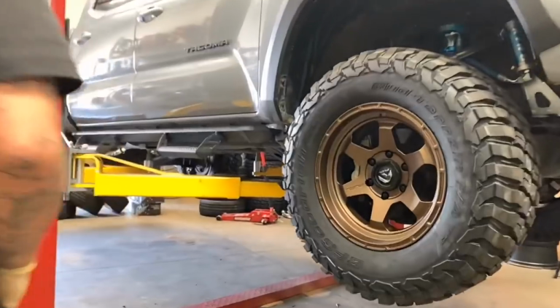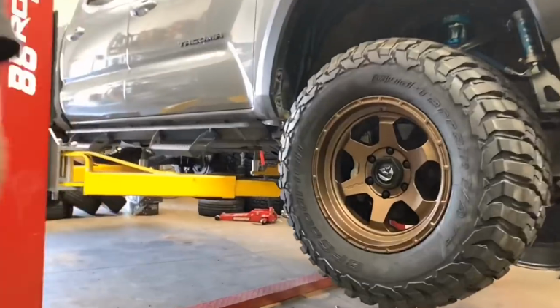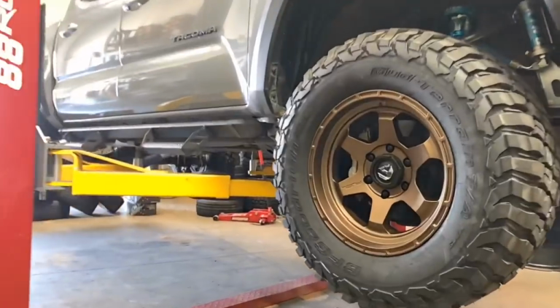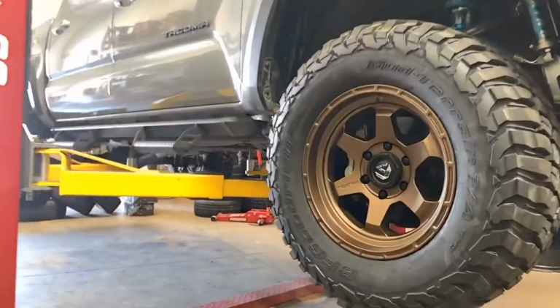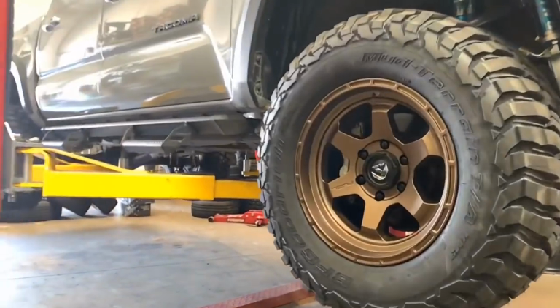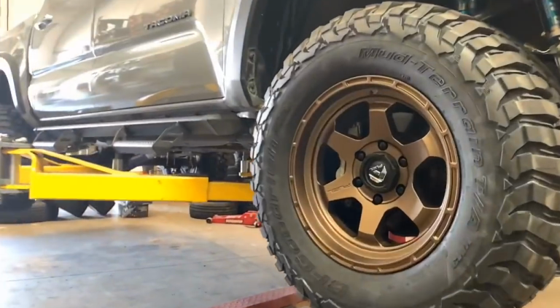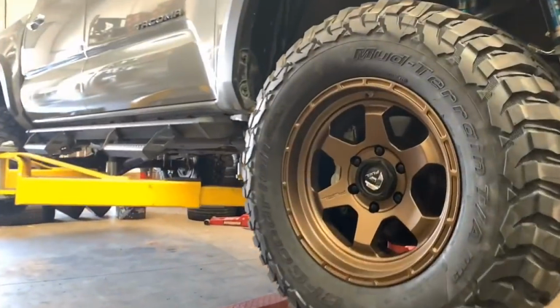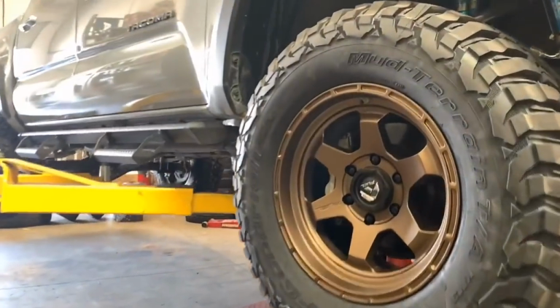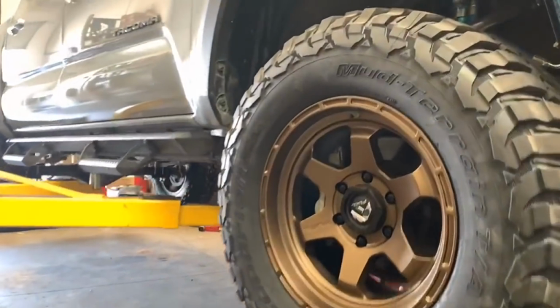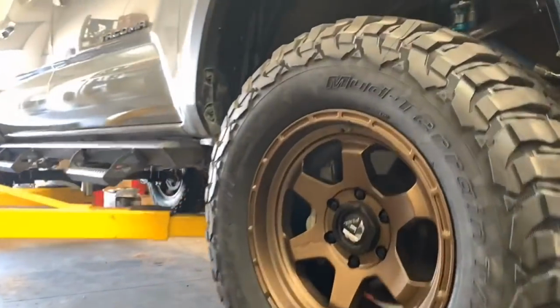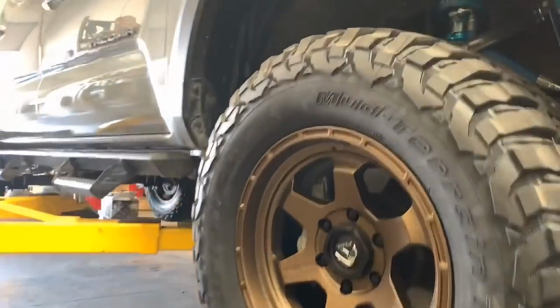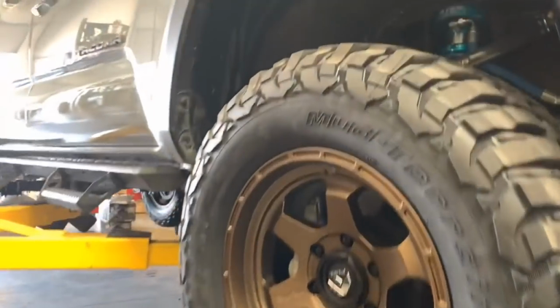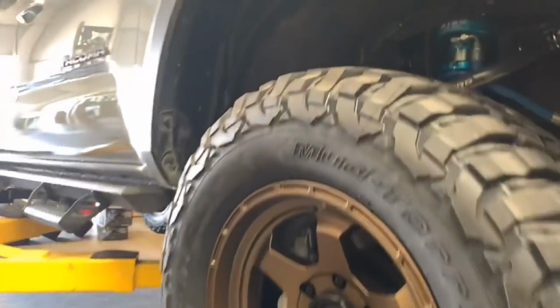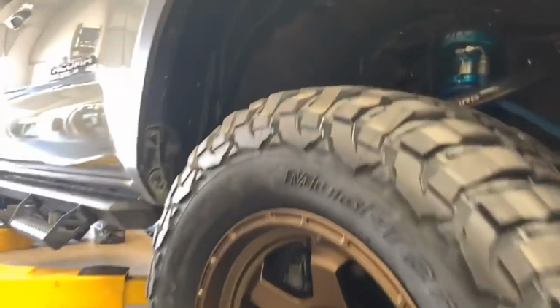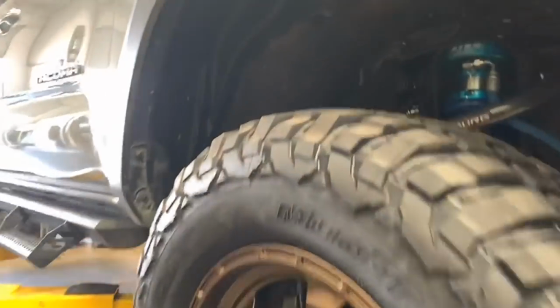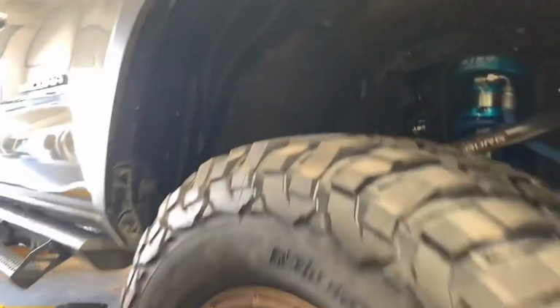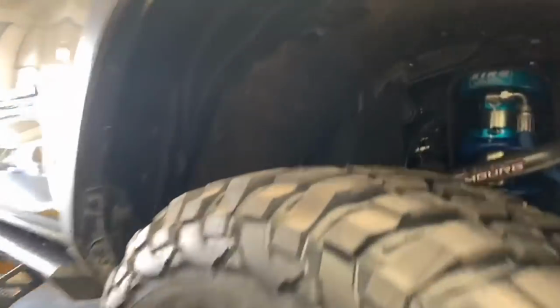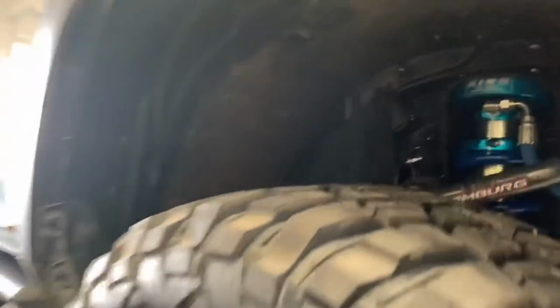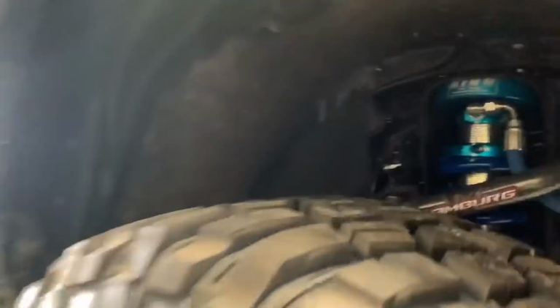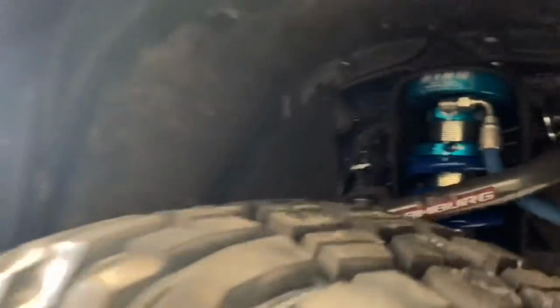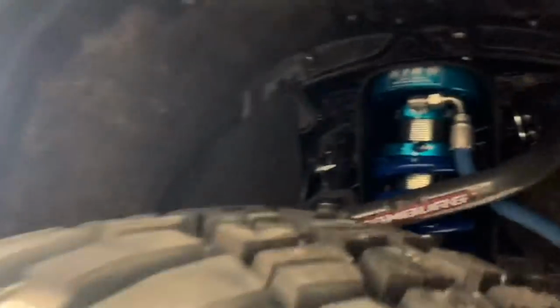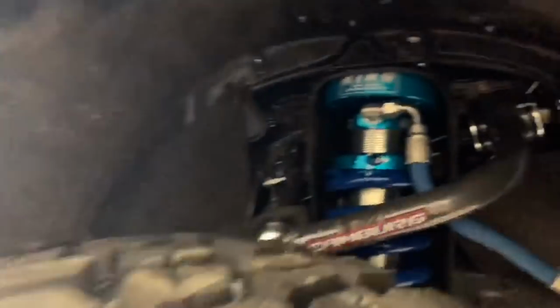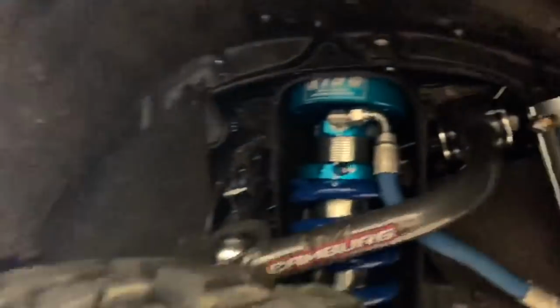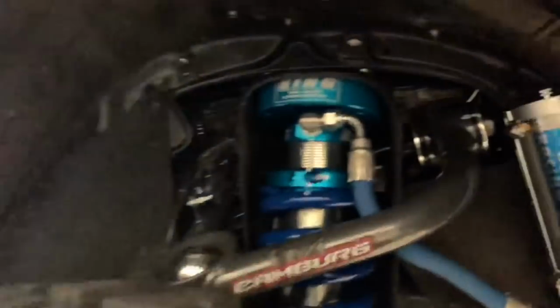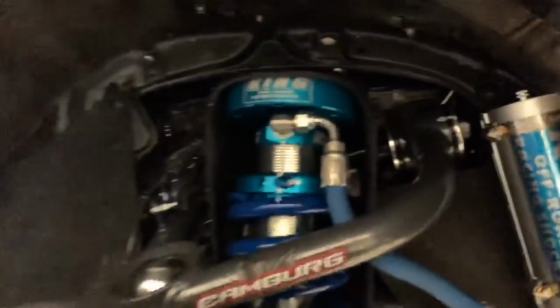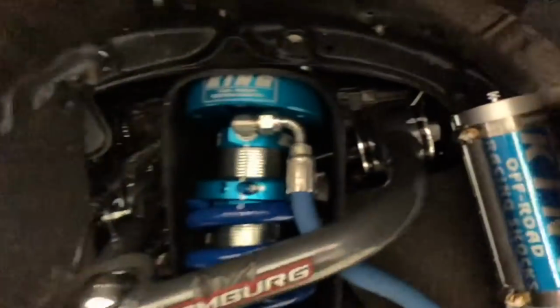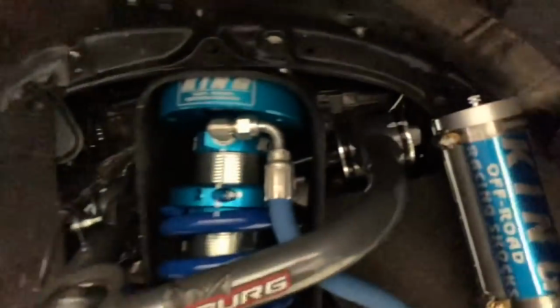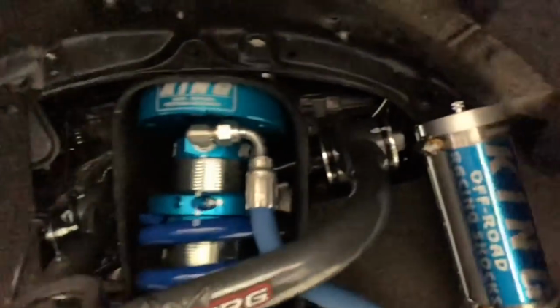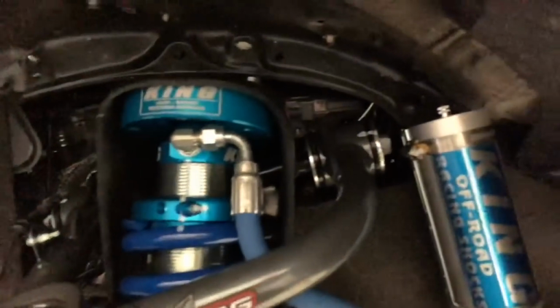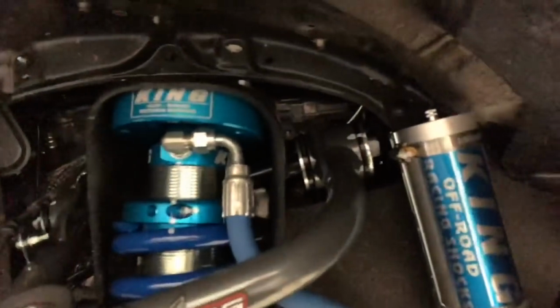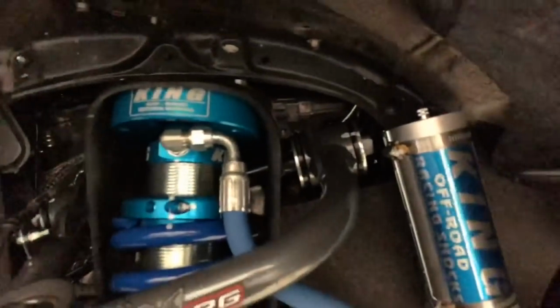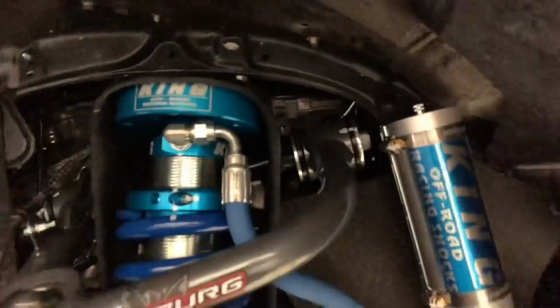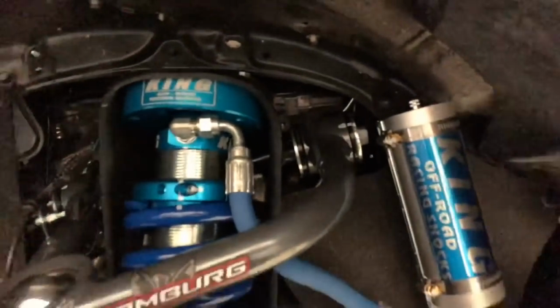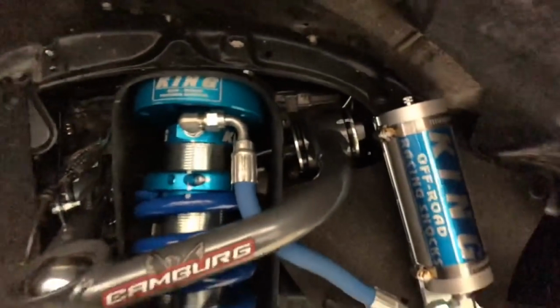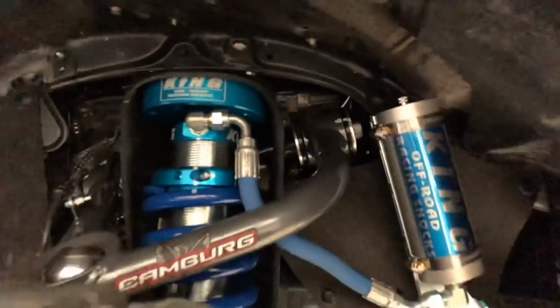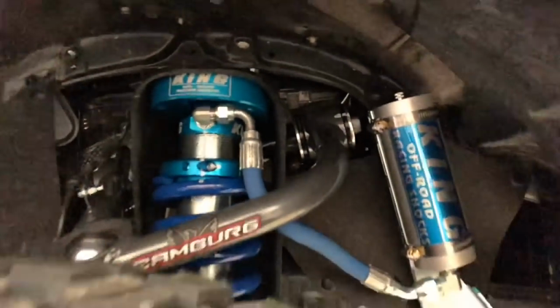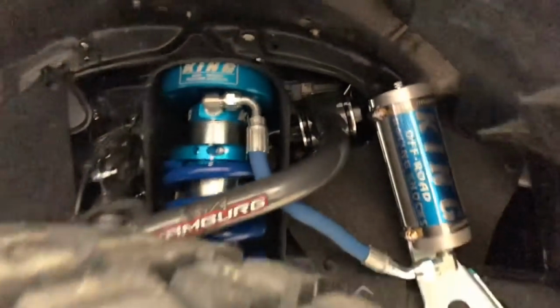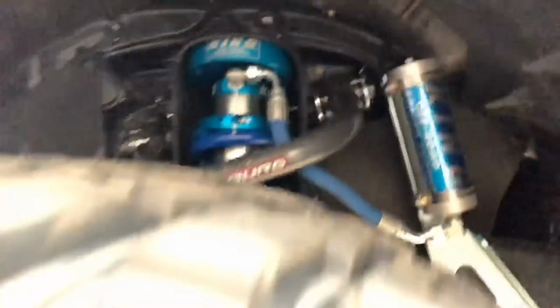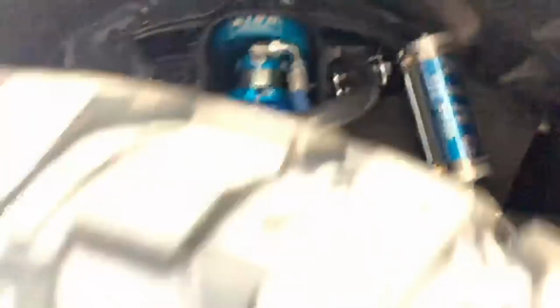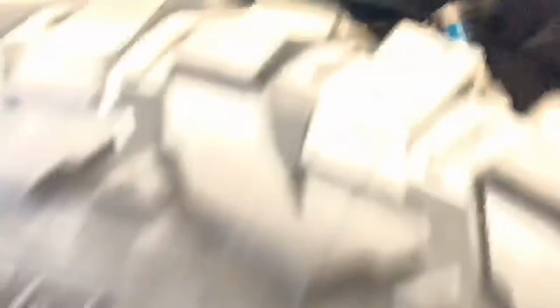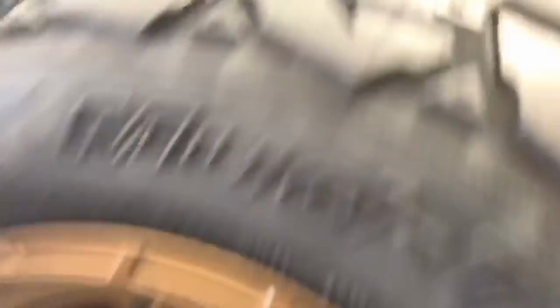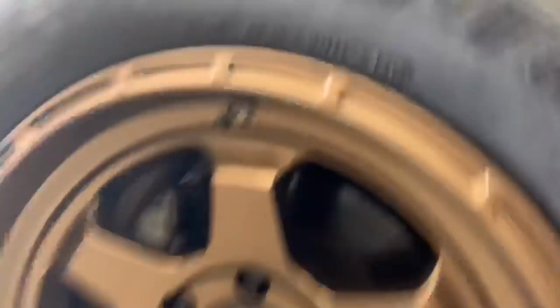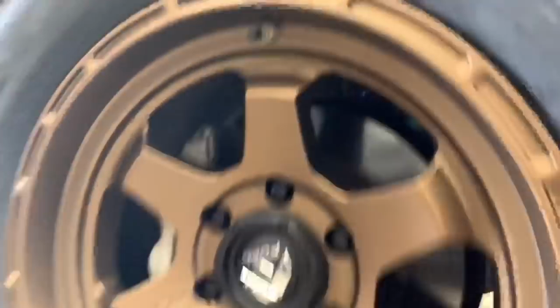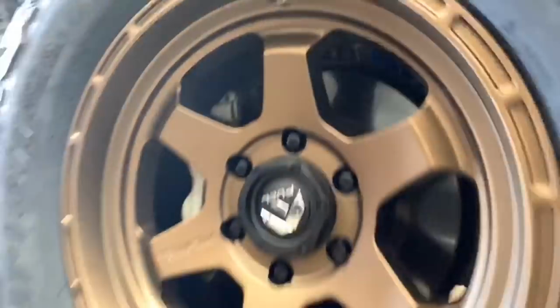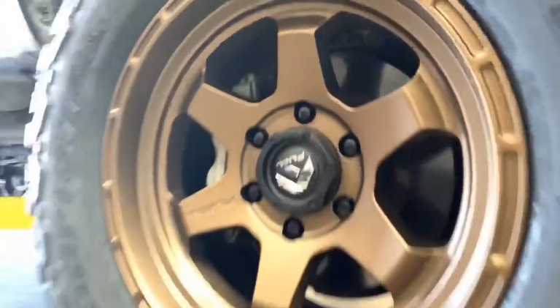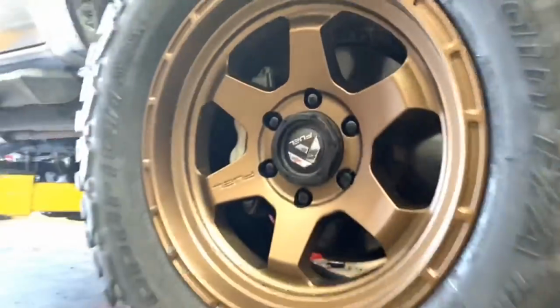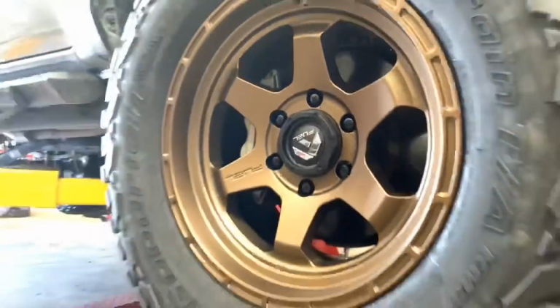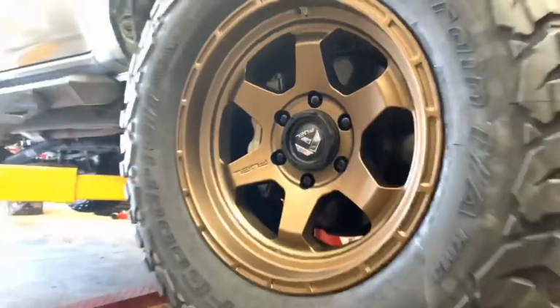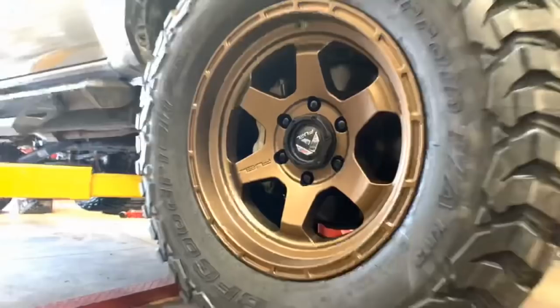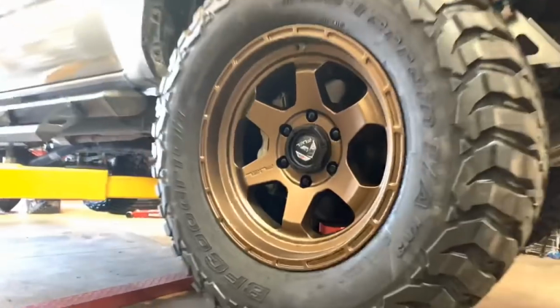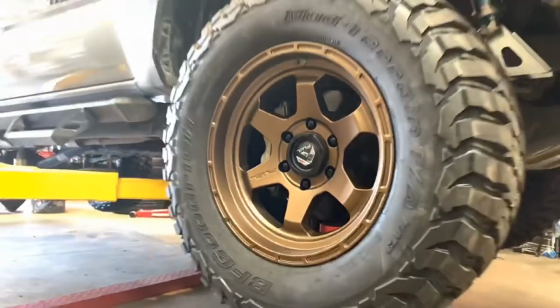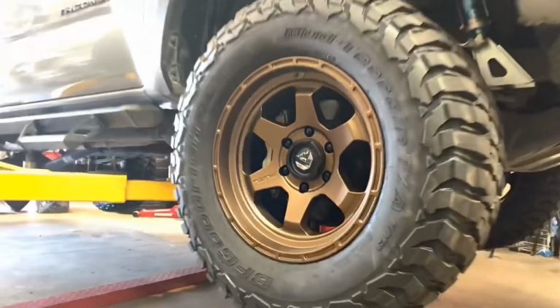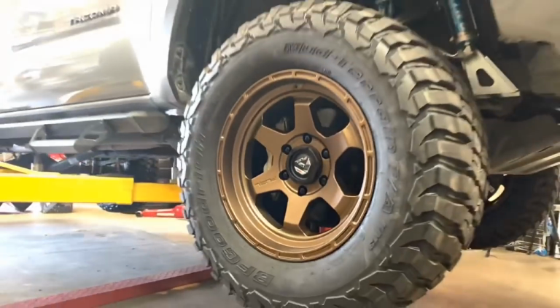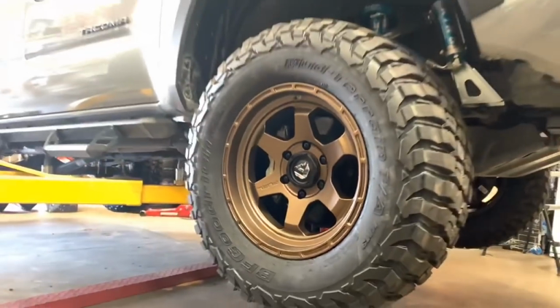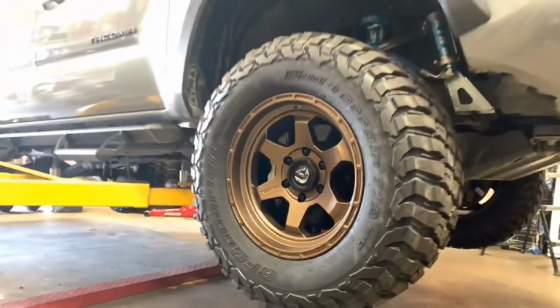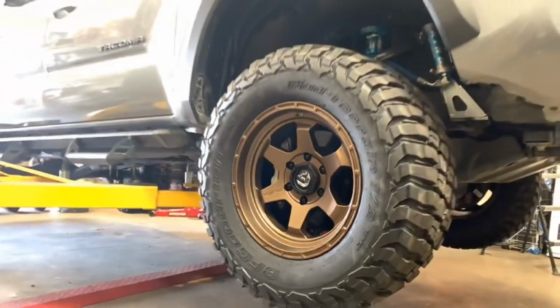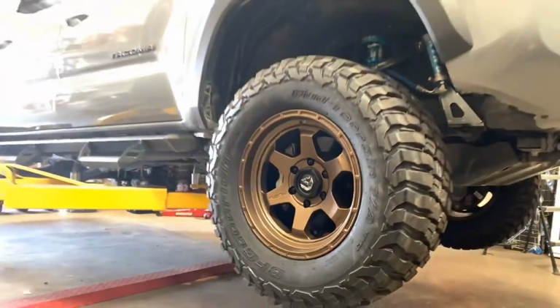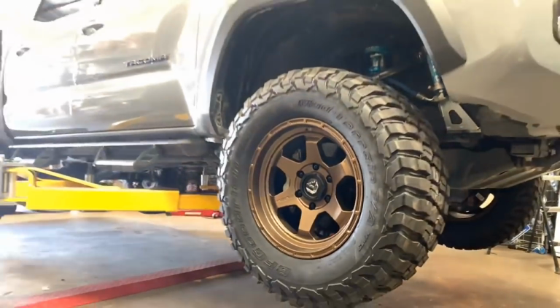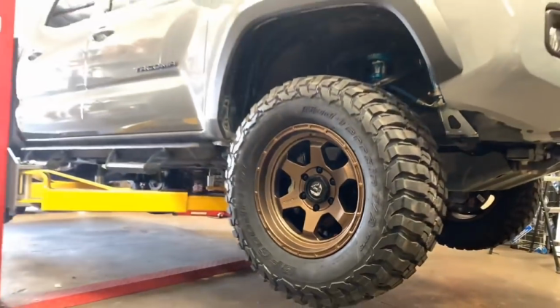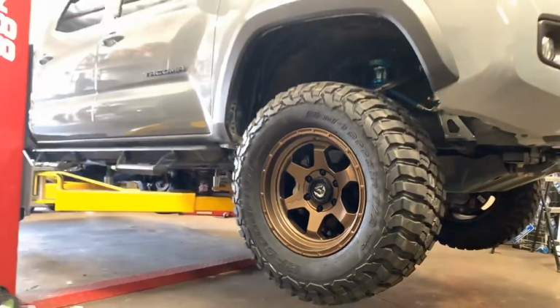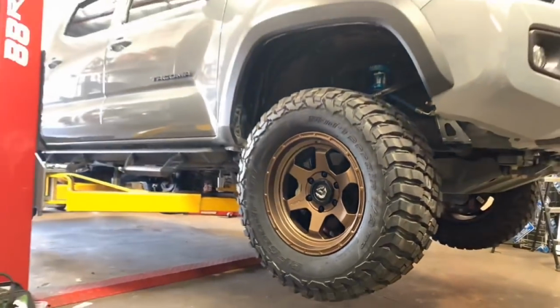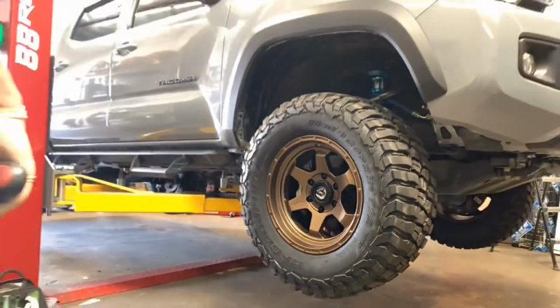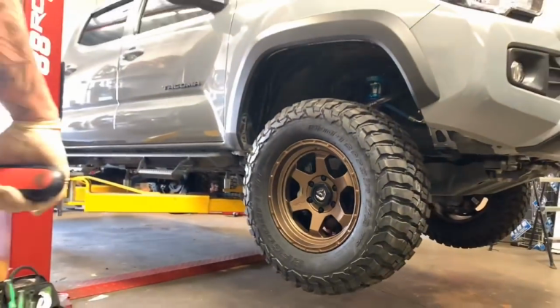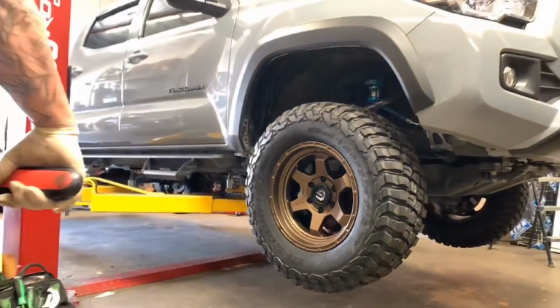So what do you think of bronze wheels on a cement gray truck? Comment down below and let us know what color you'd pick as your number one.